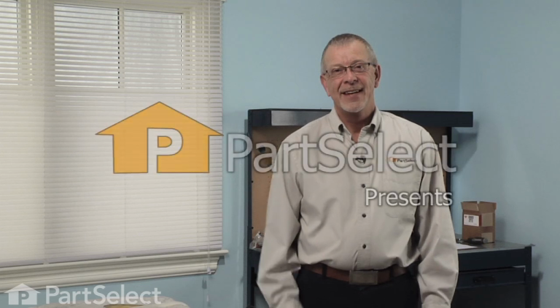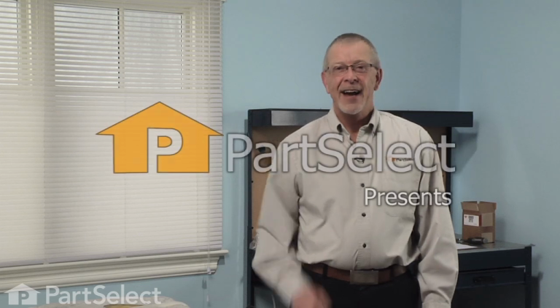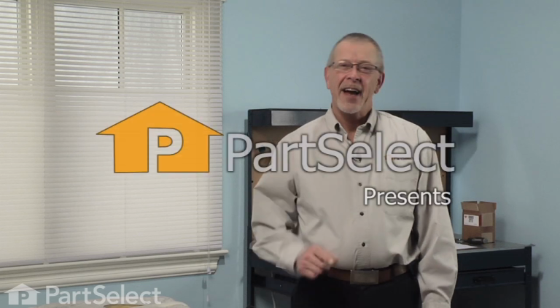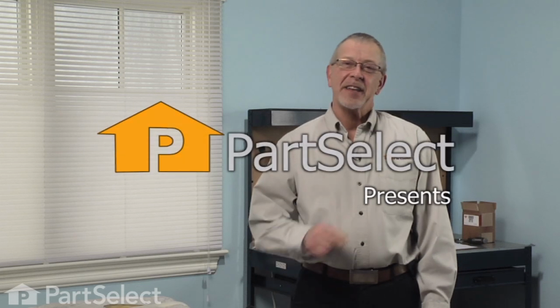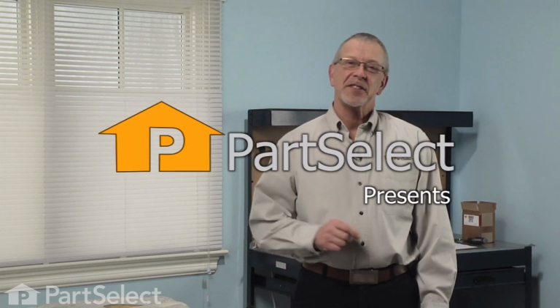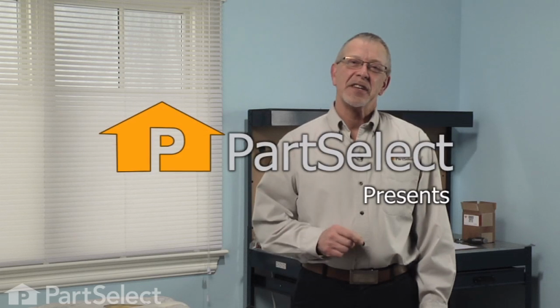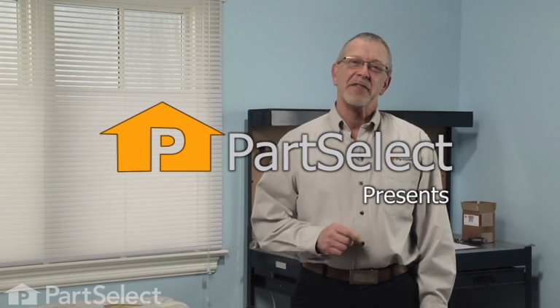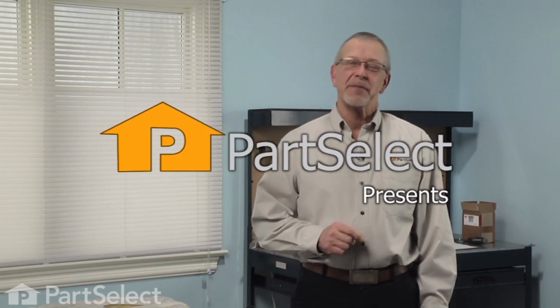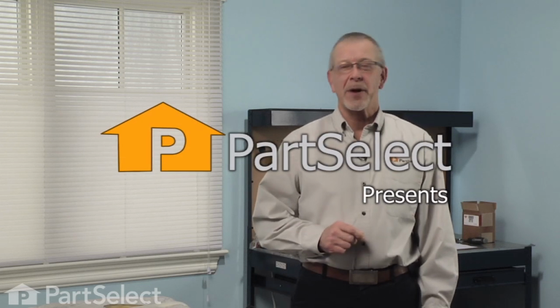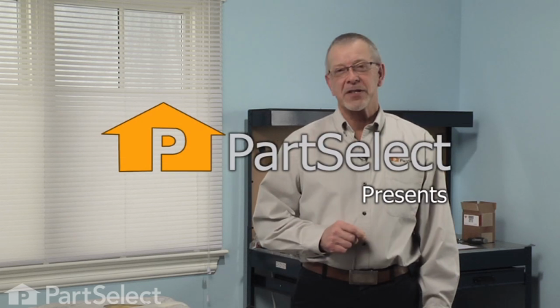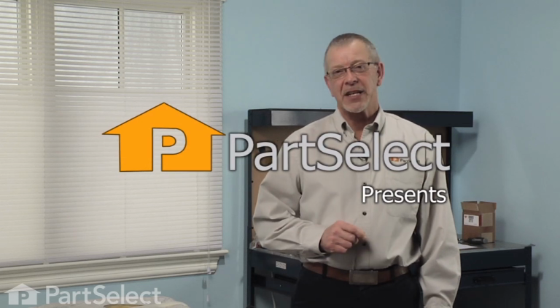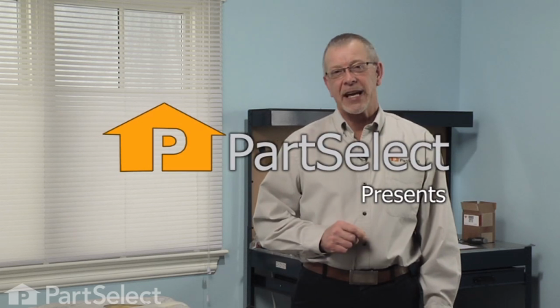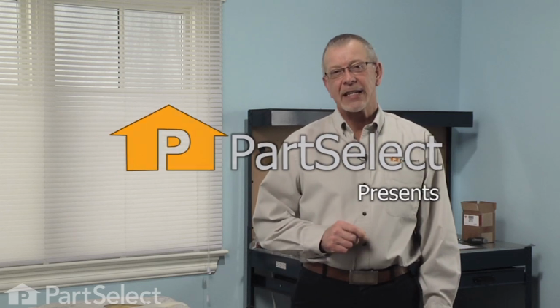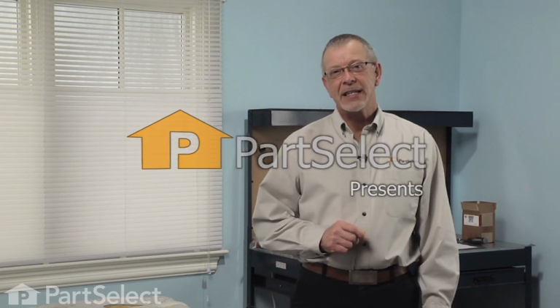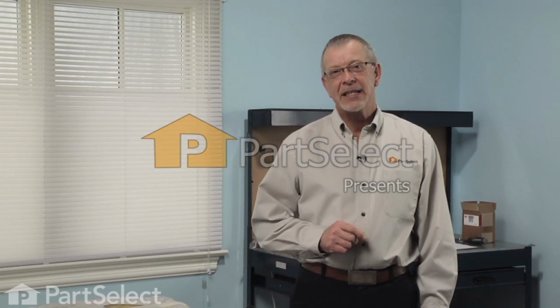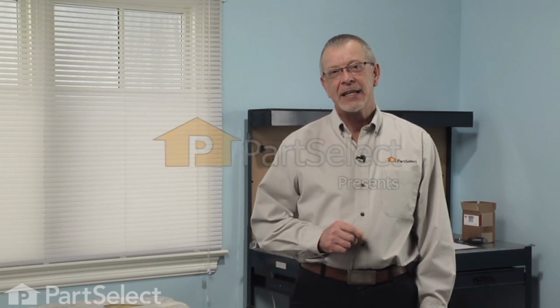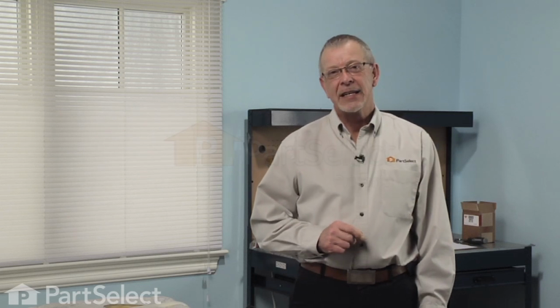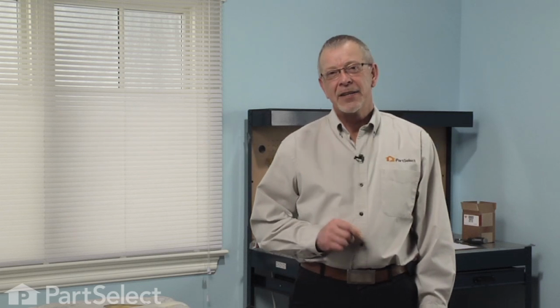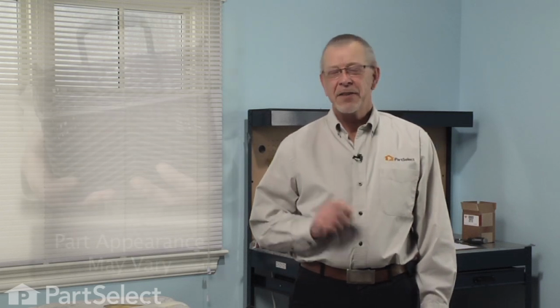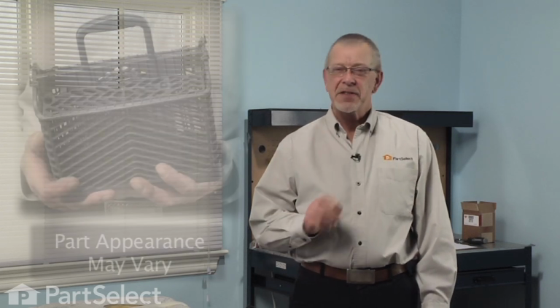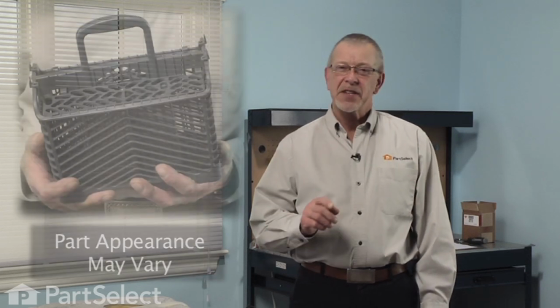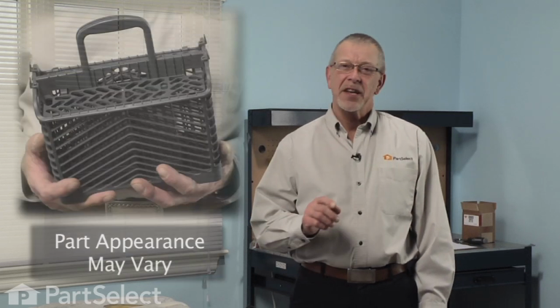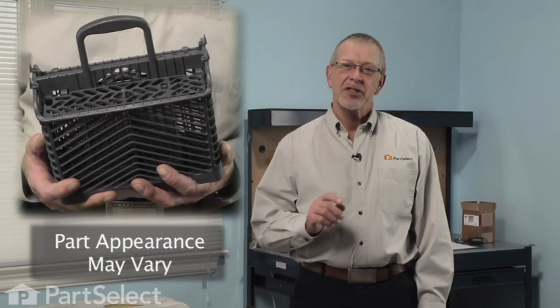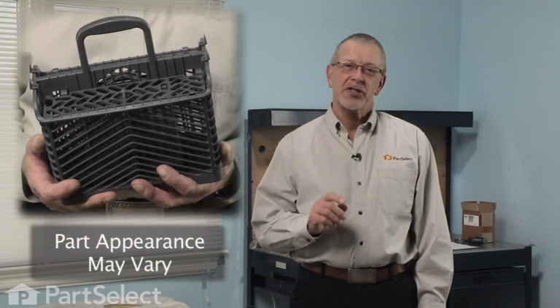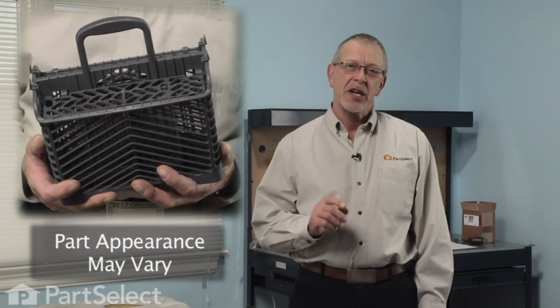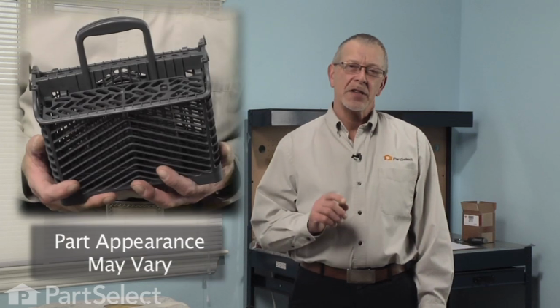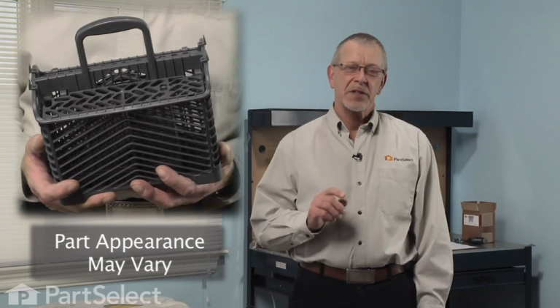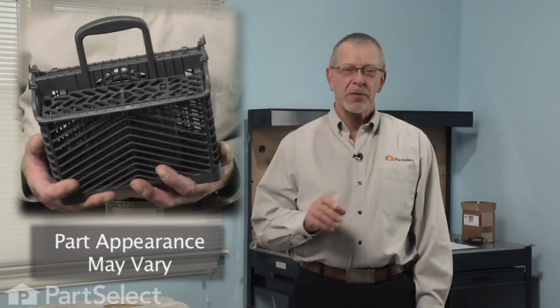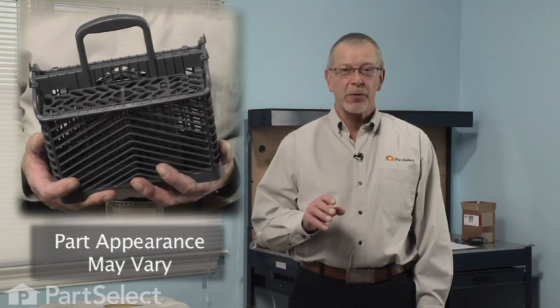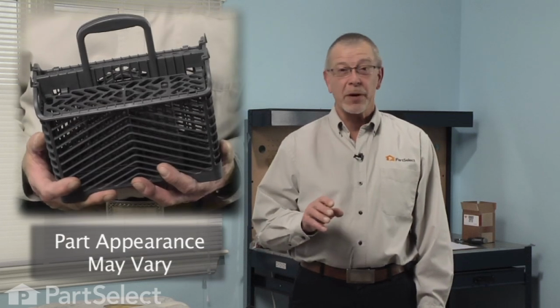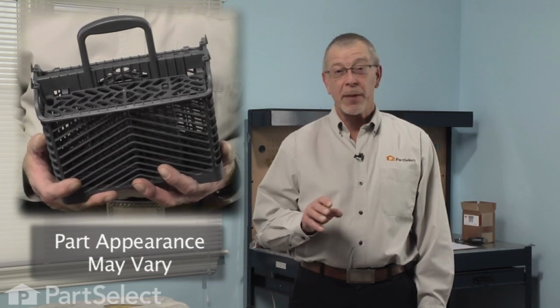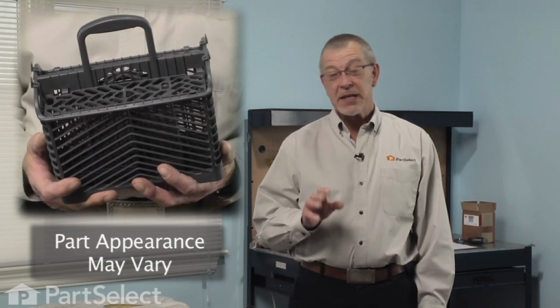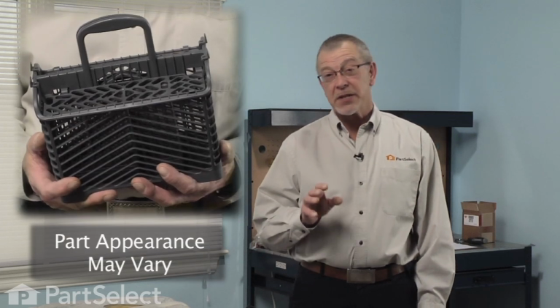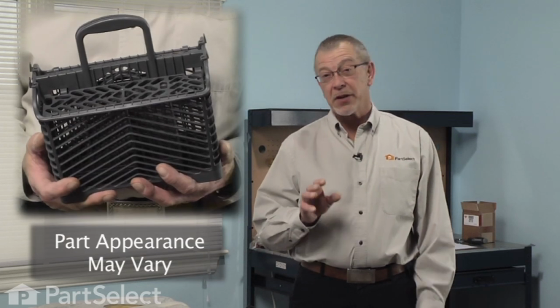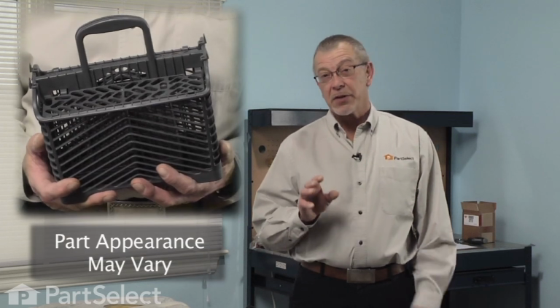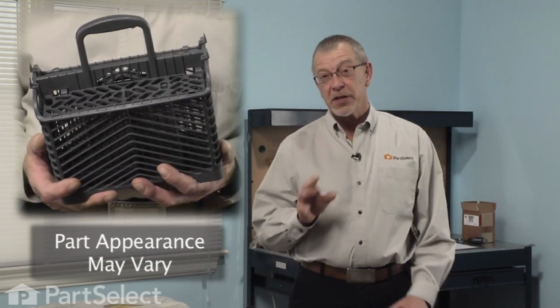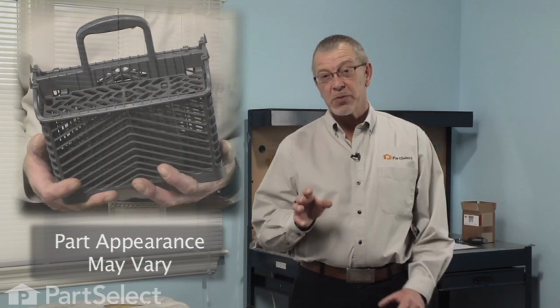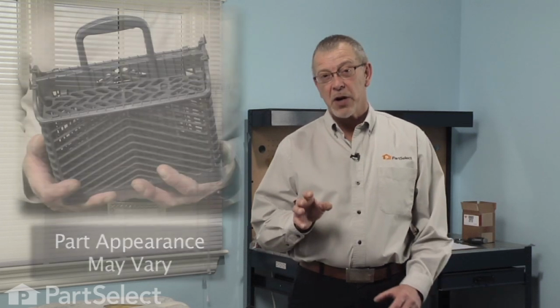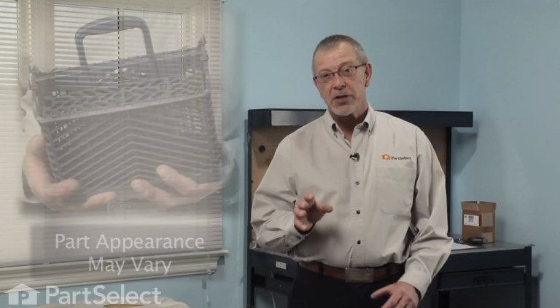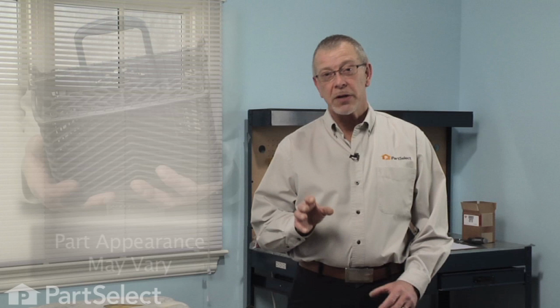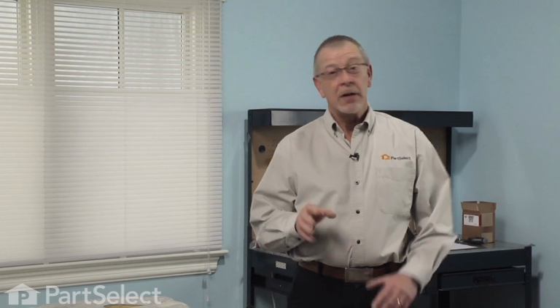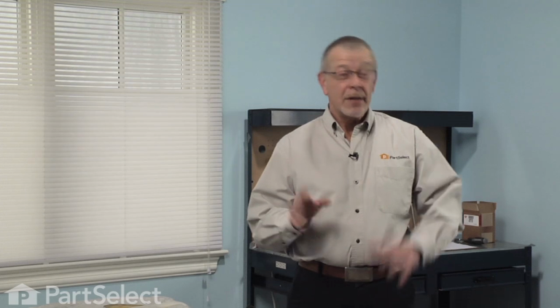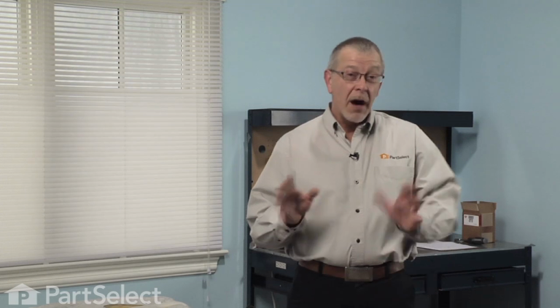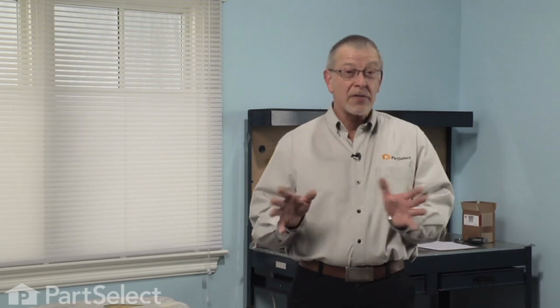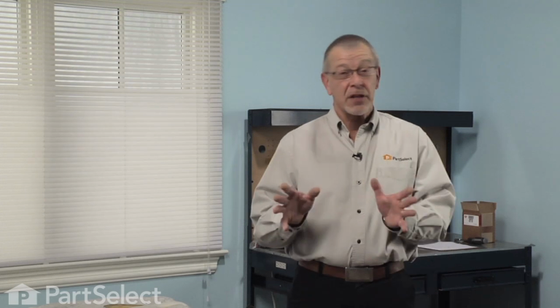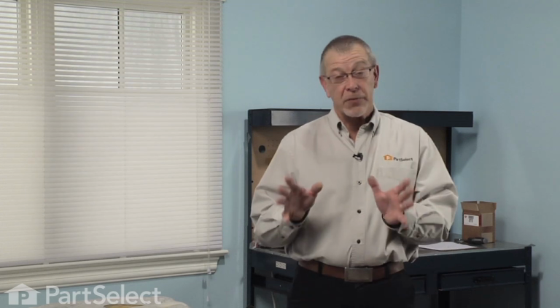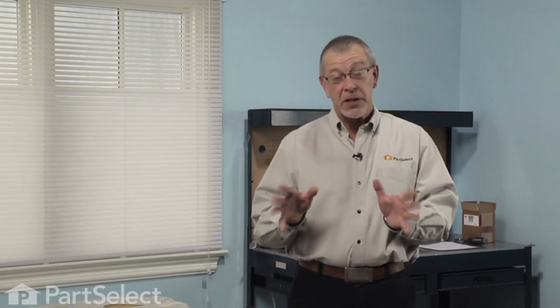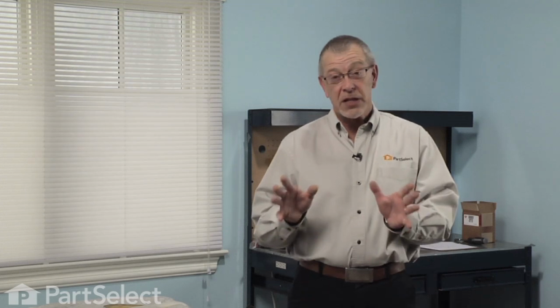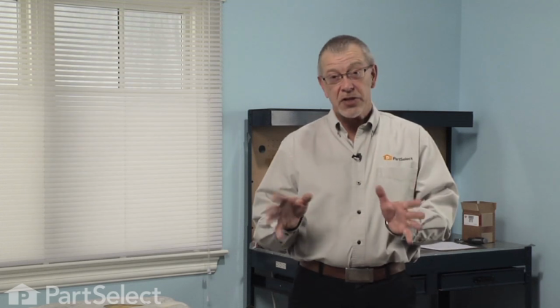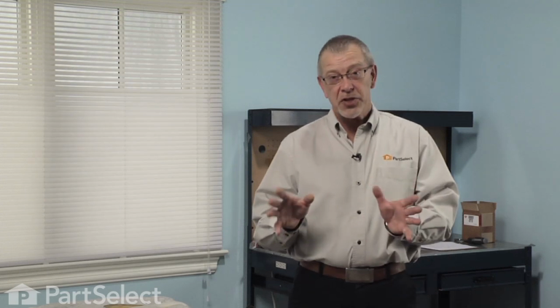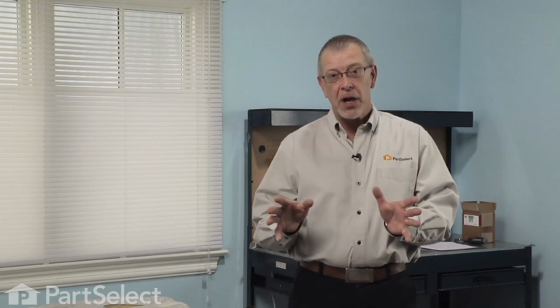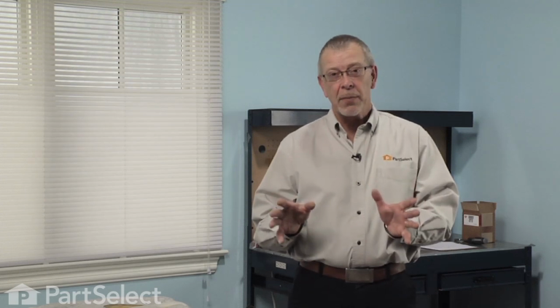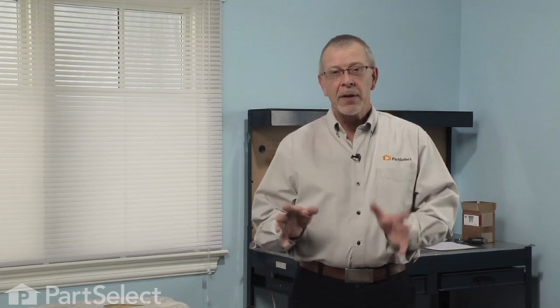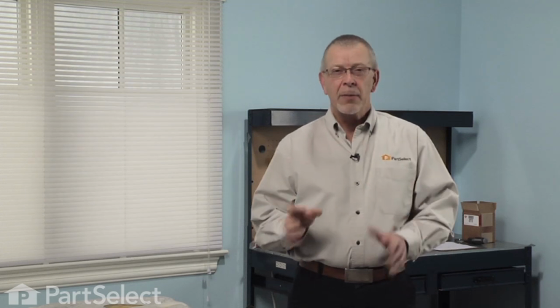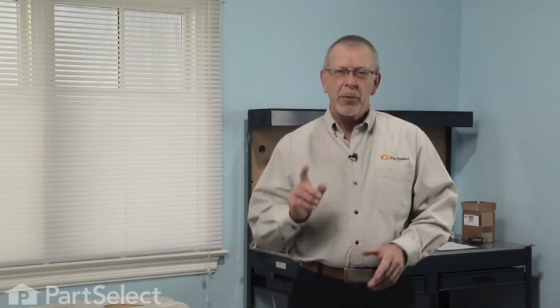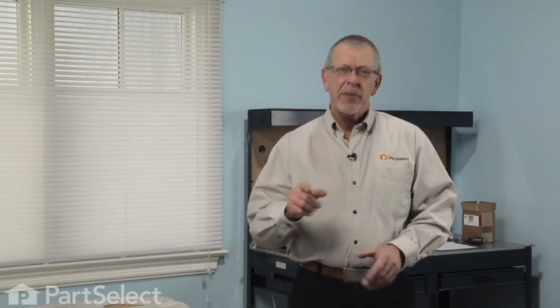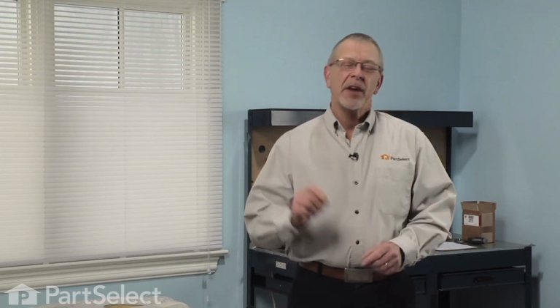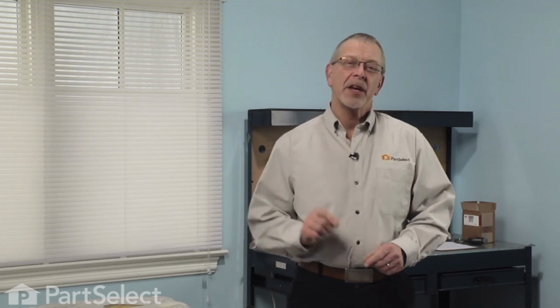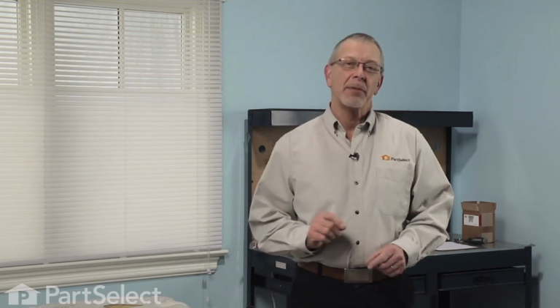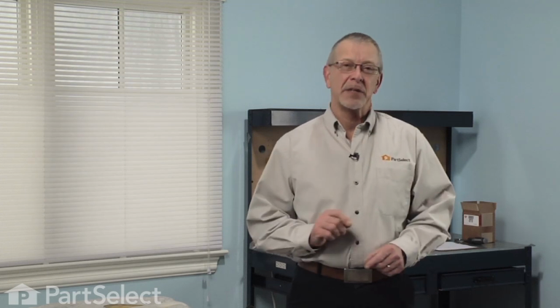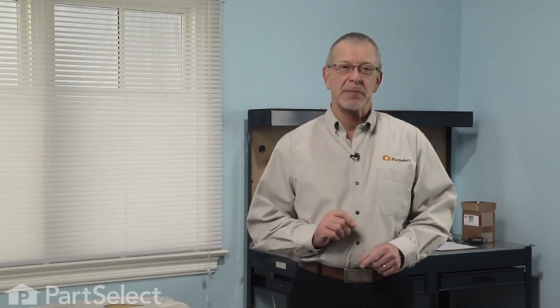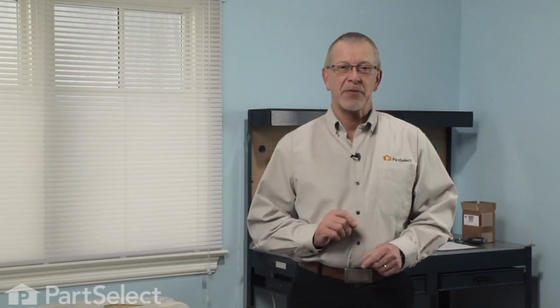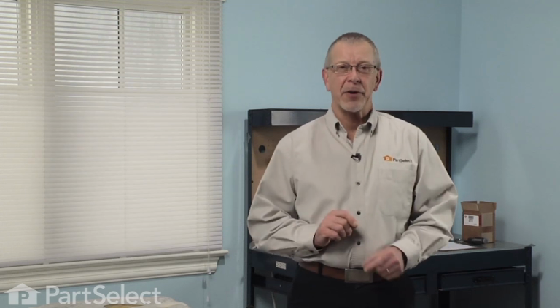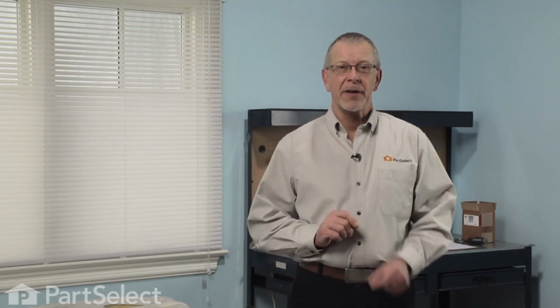Hi, it's Steve from PartSelect. You've decided to change a silverware basket on your dishwasher, obviously a really easy job. We've got a couple of tips for you.